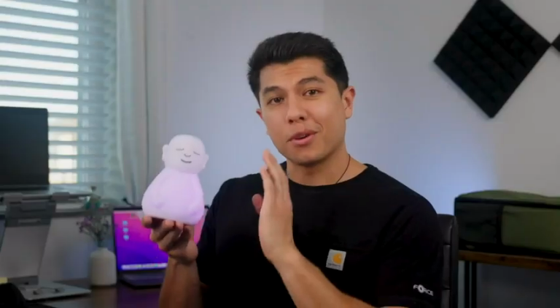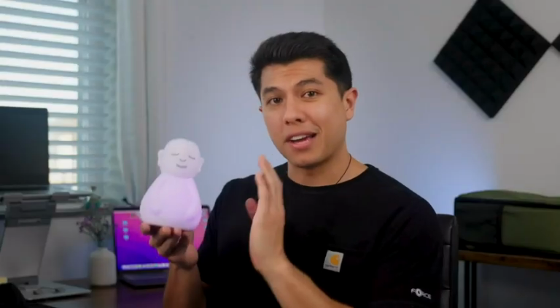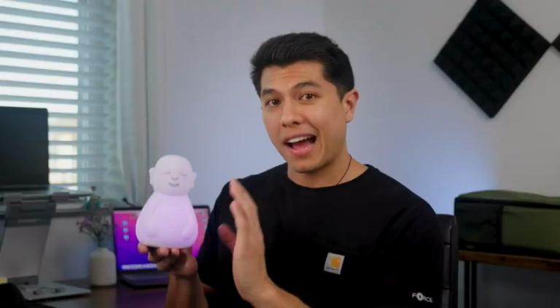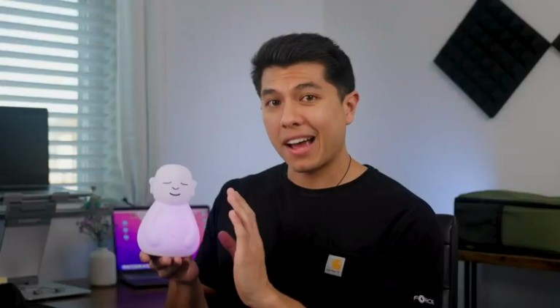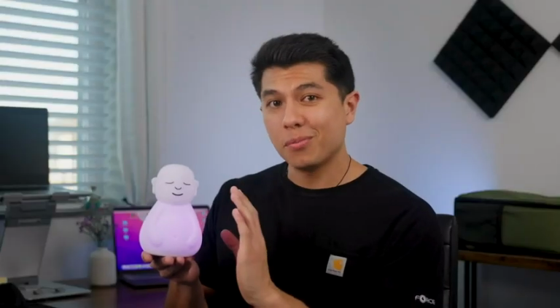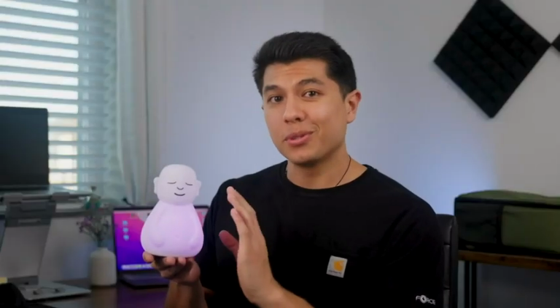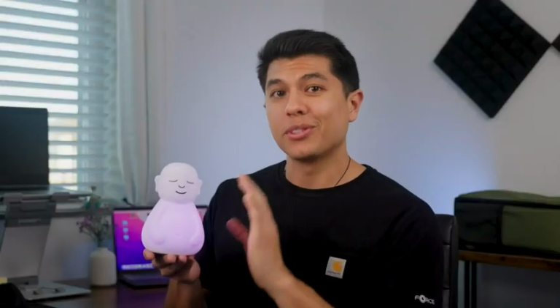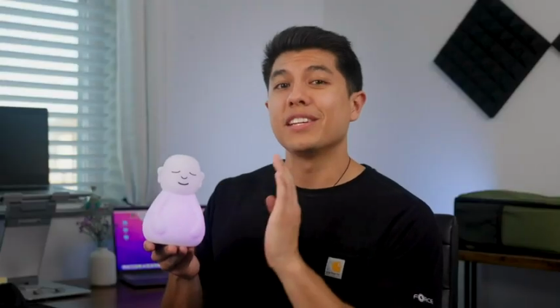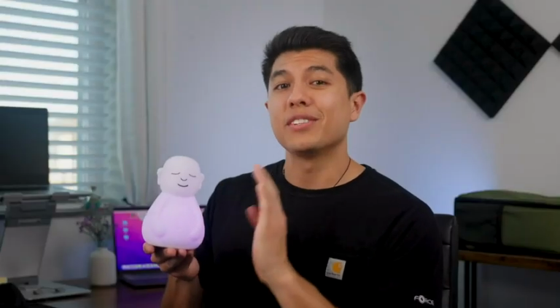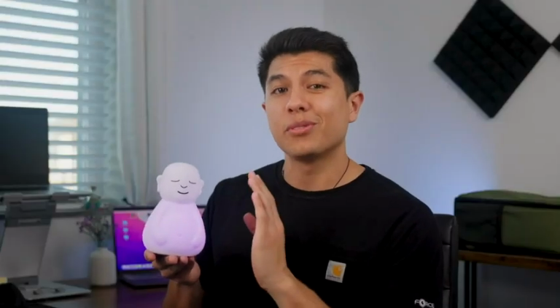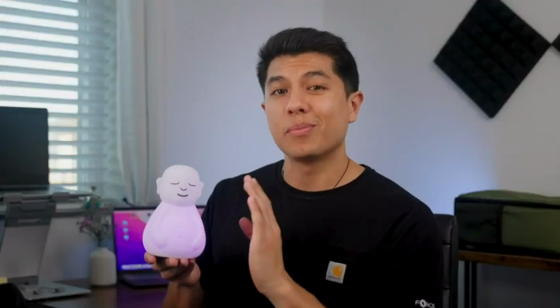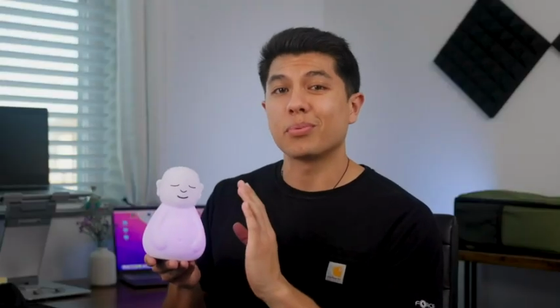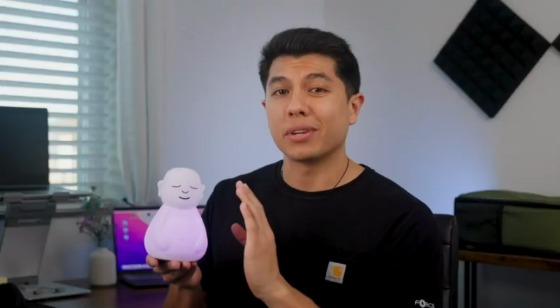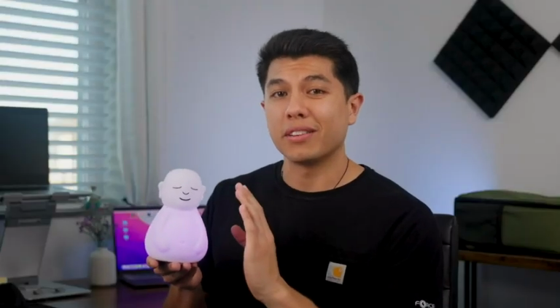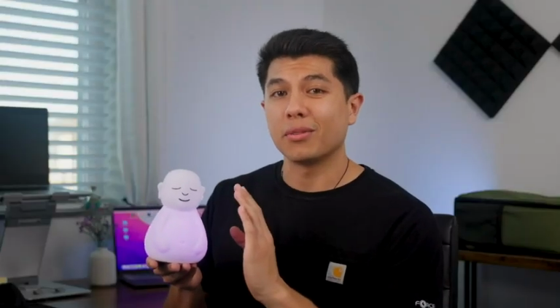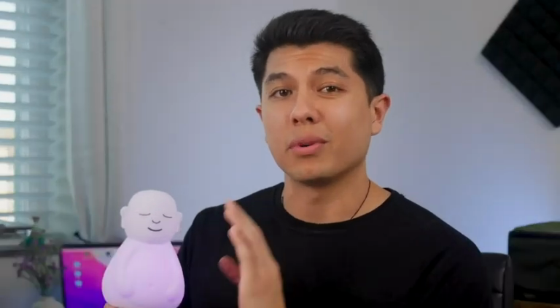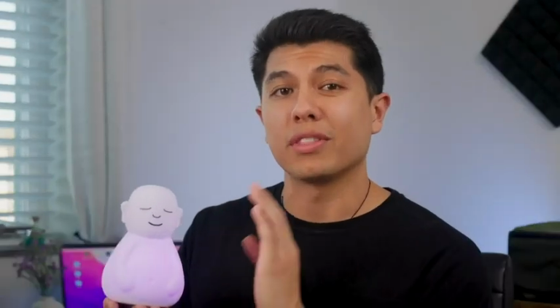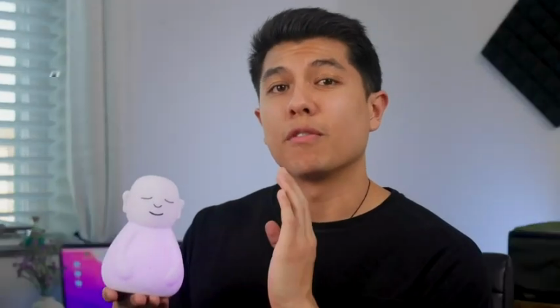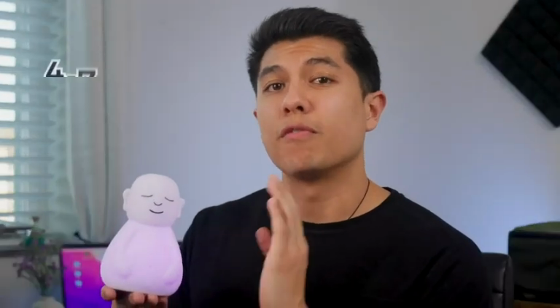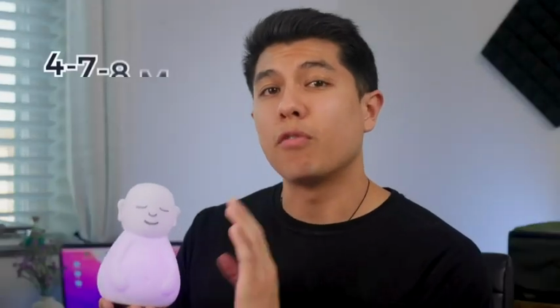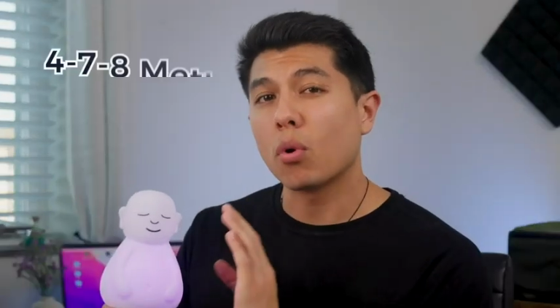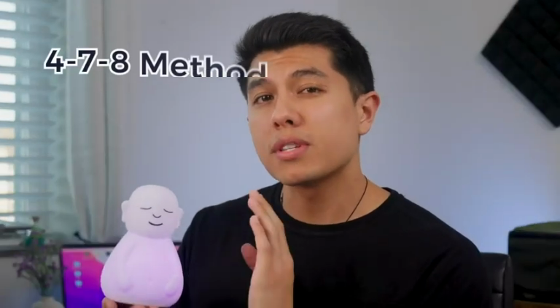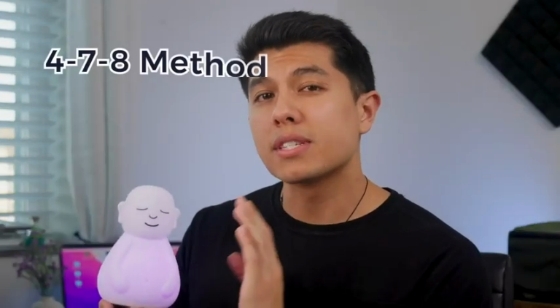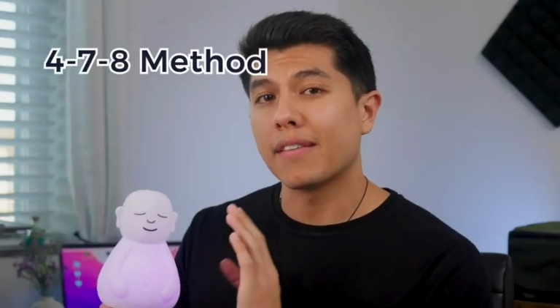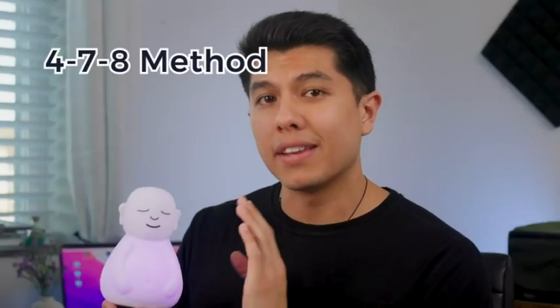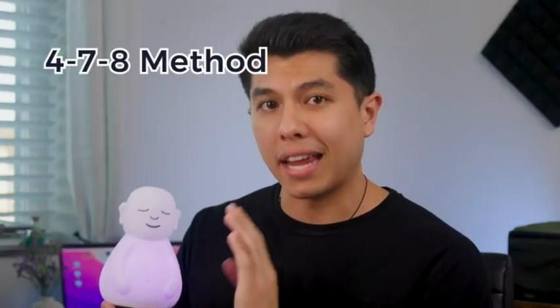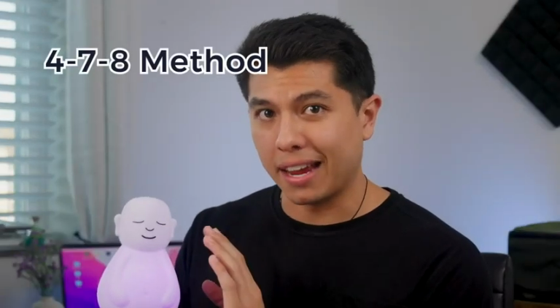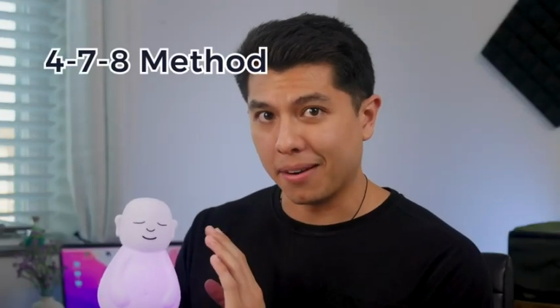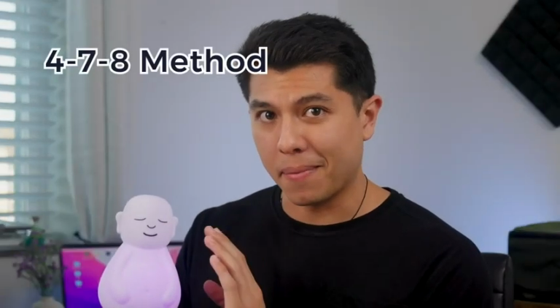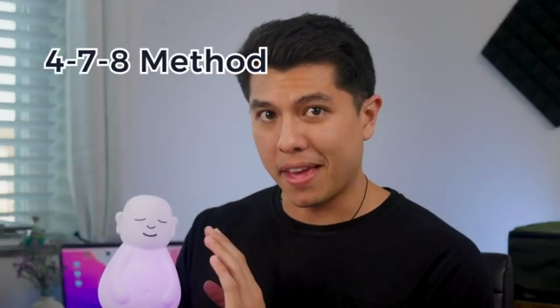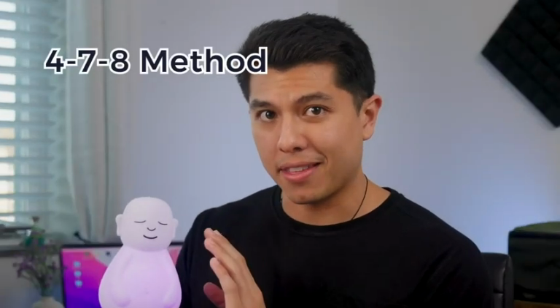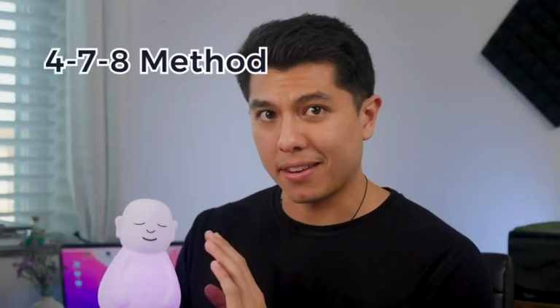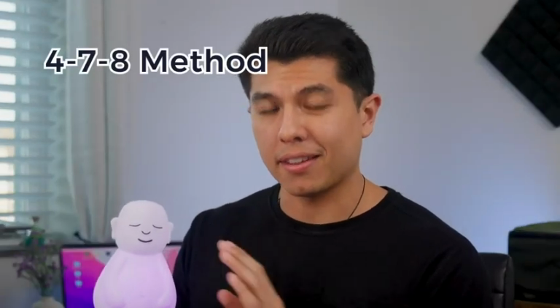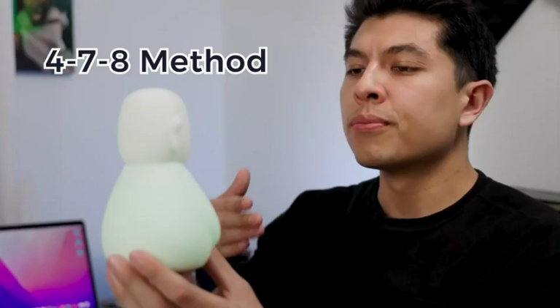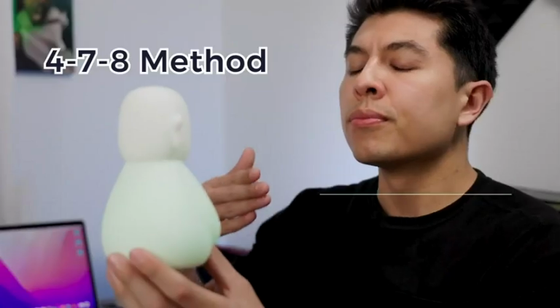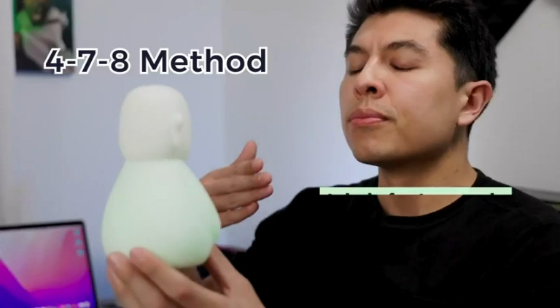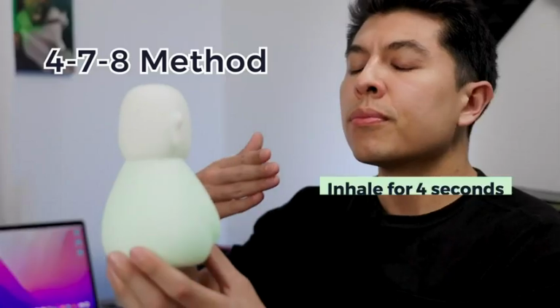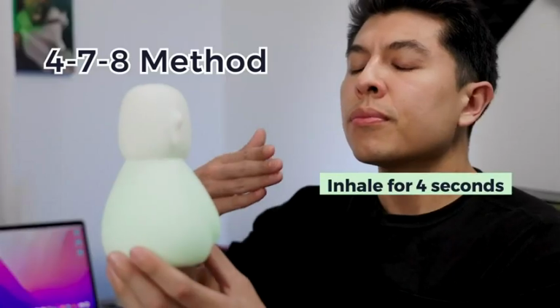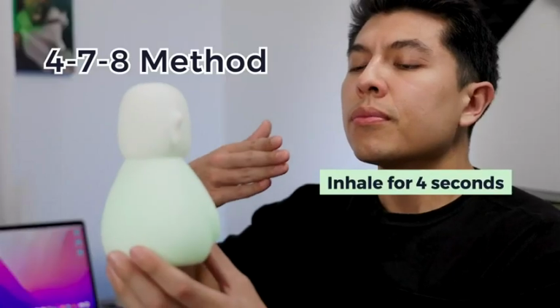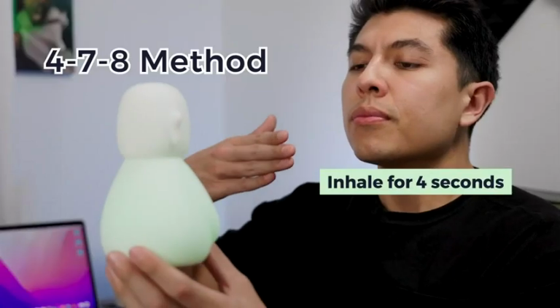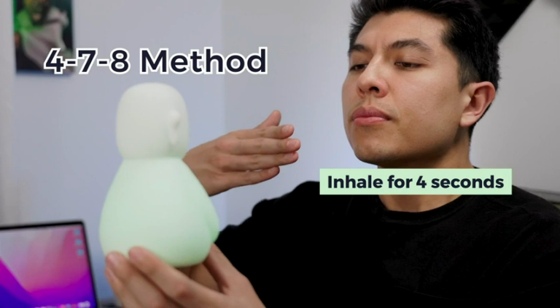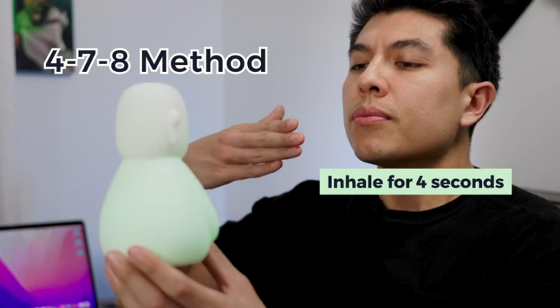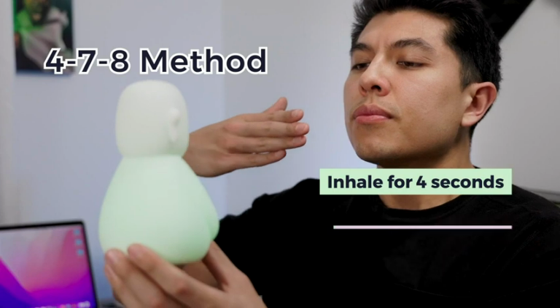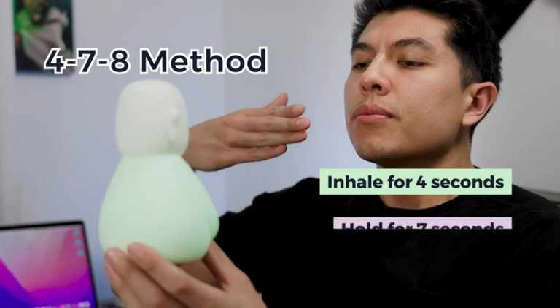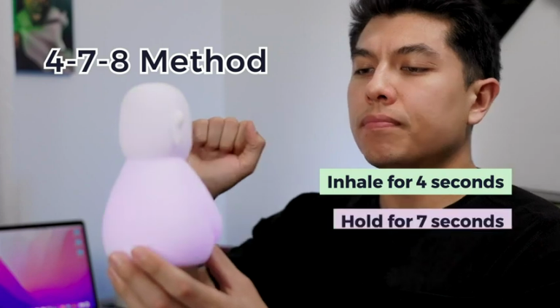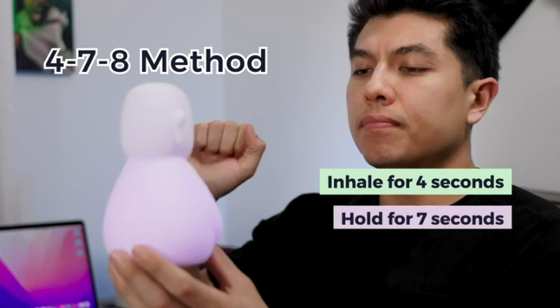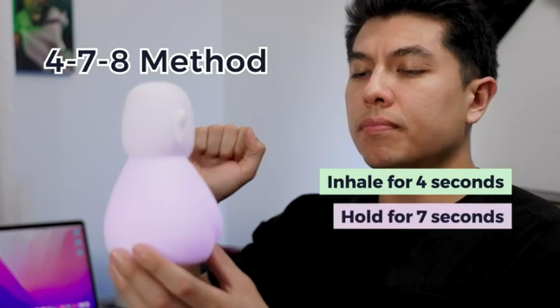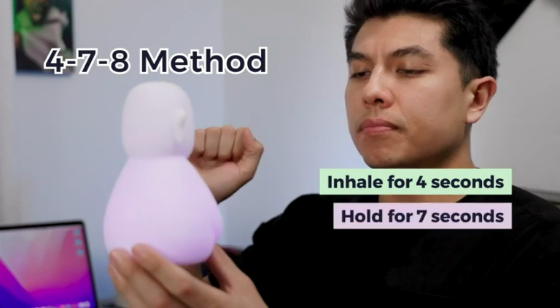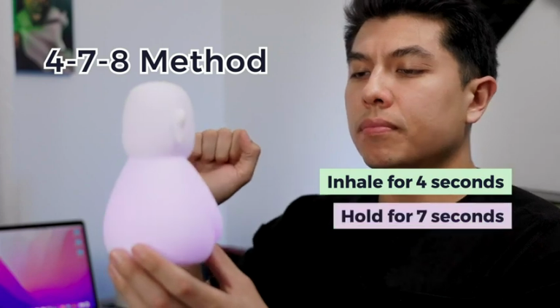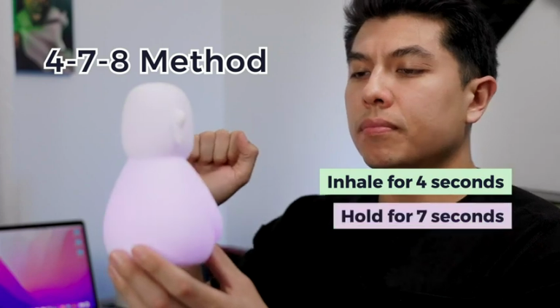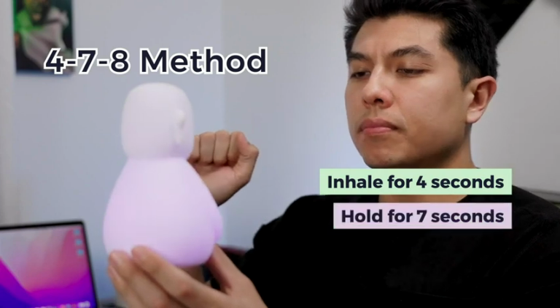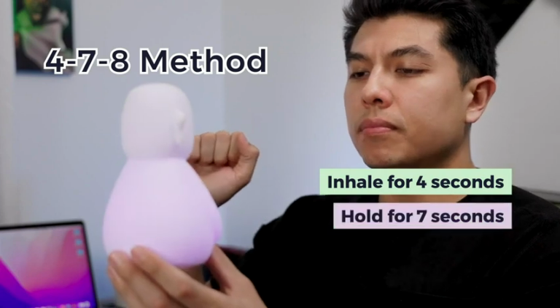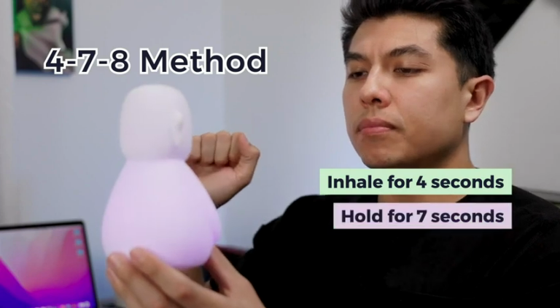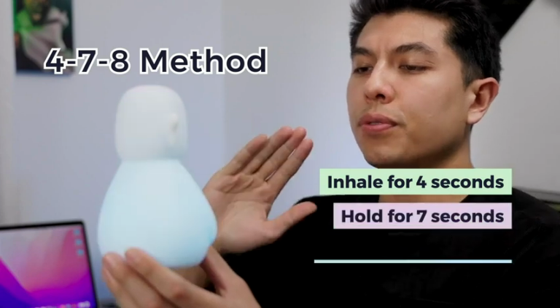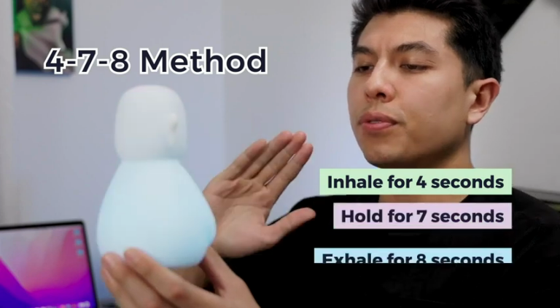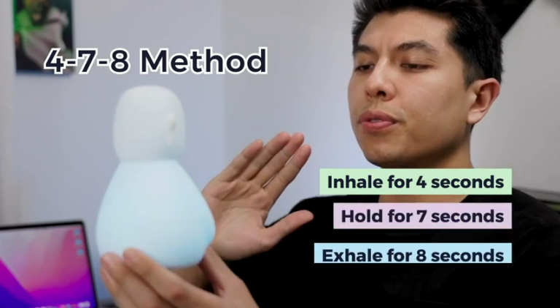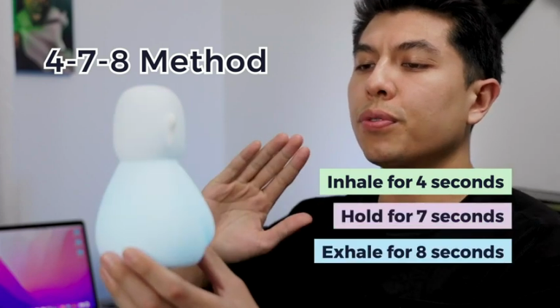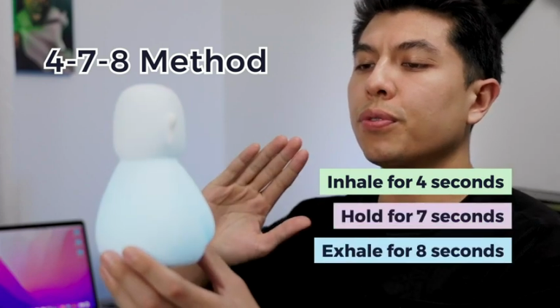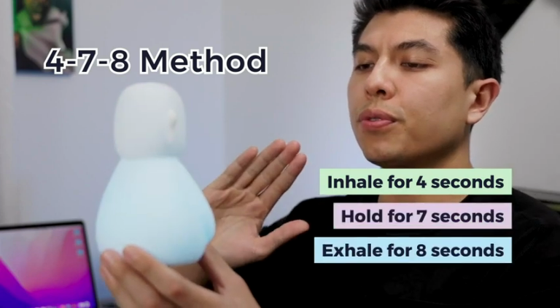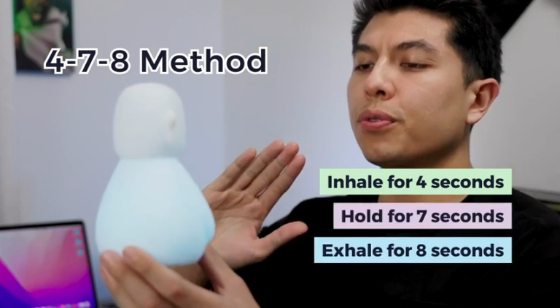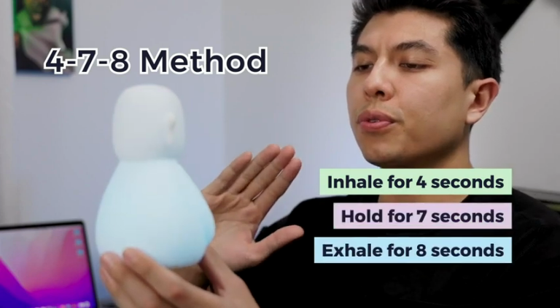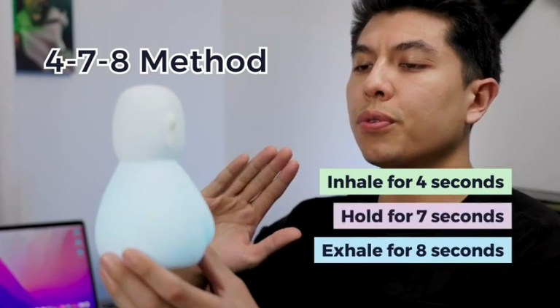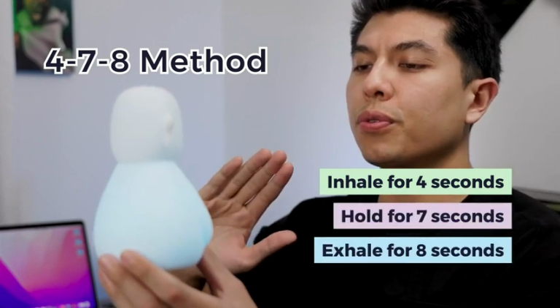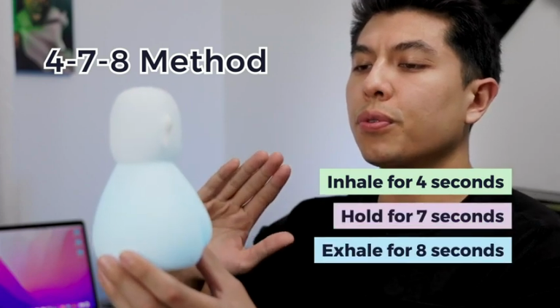The guide will teach you to breathe with the 4-7-8 method: inhale for 4, hold for 7, and exhale for 8.